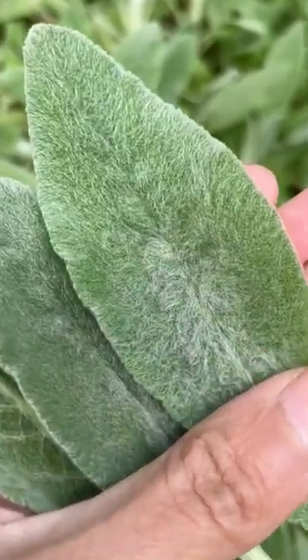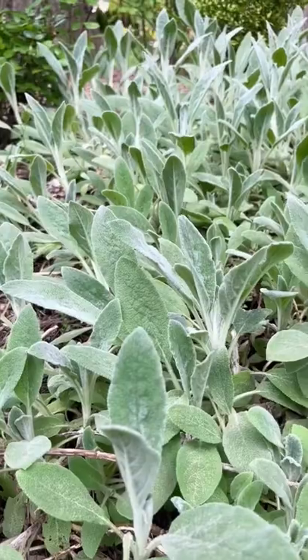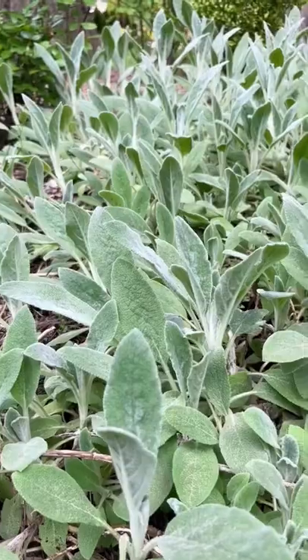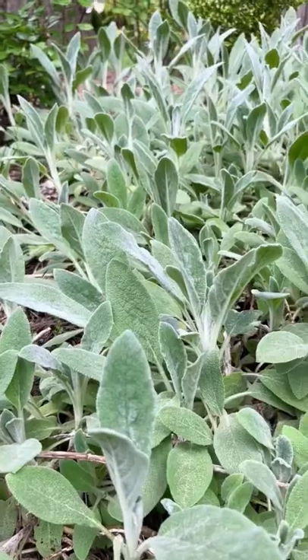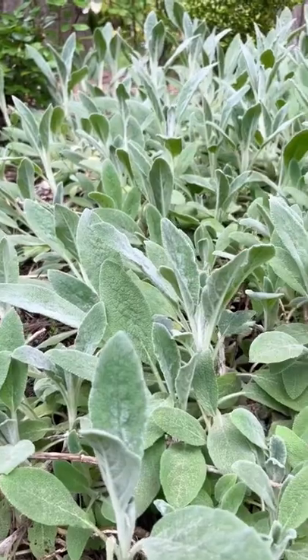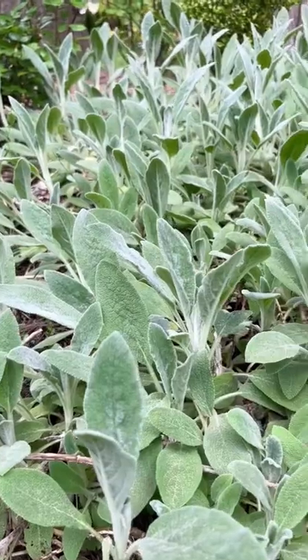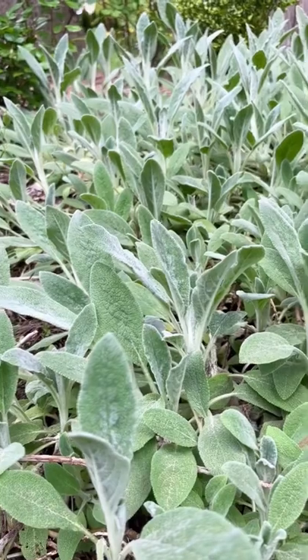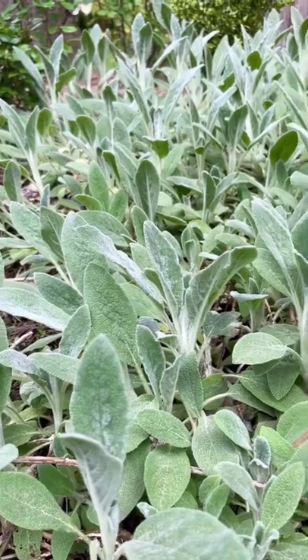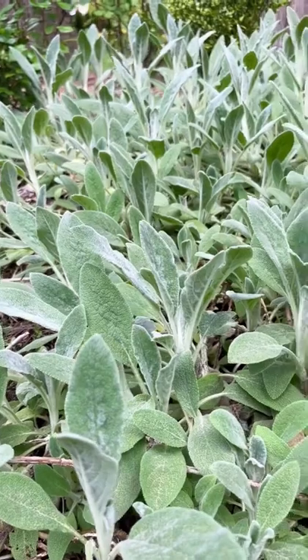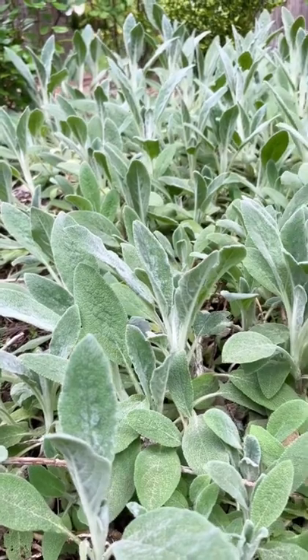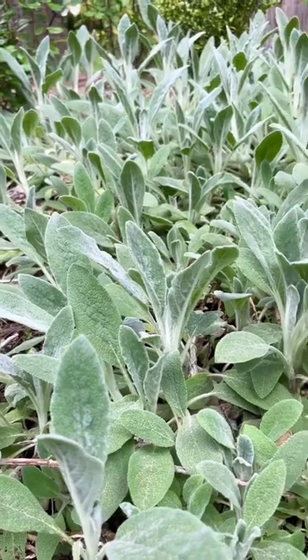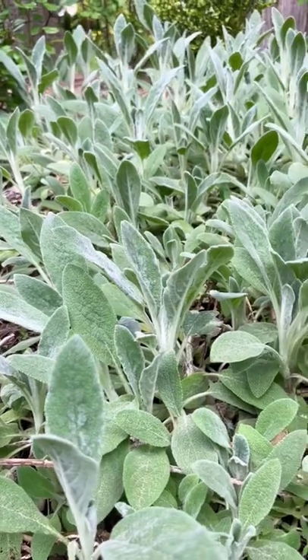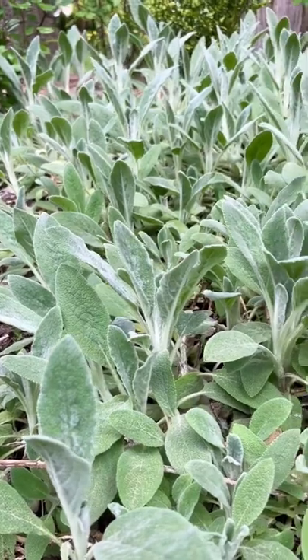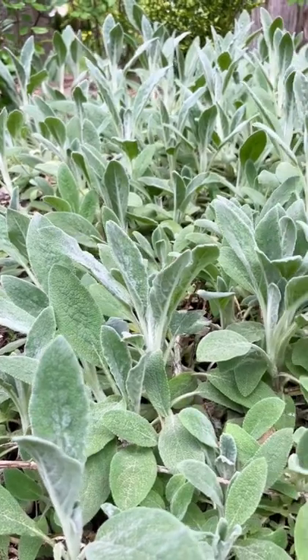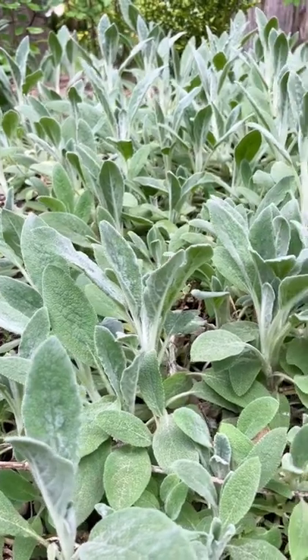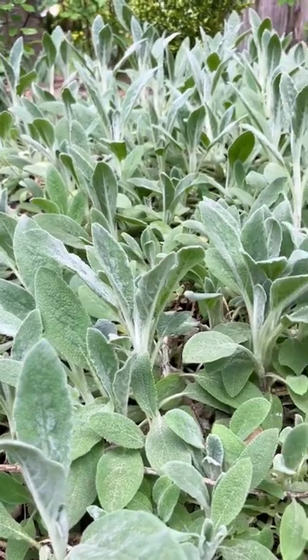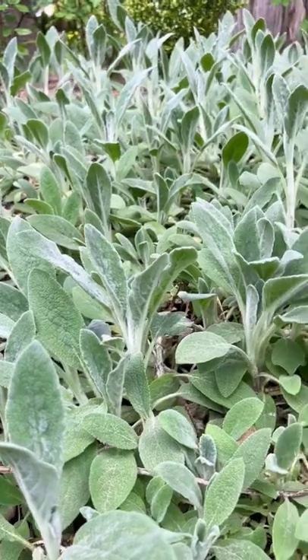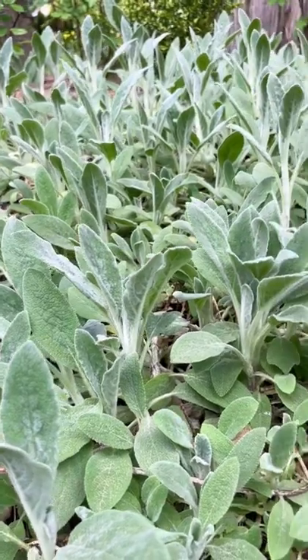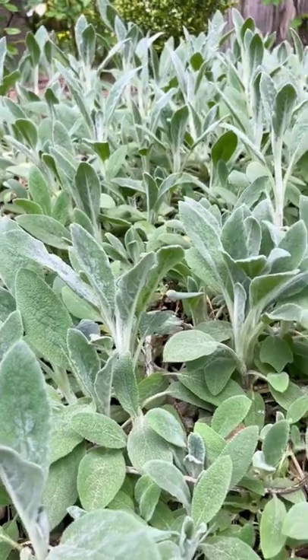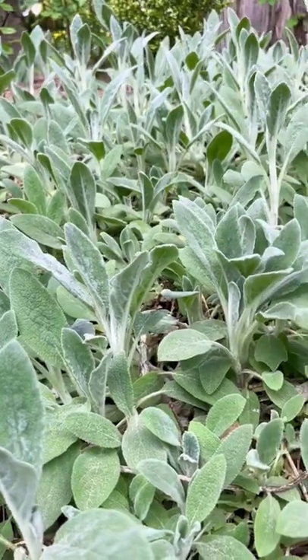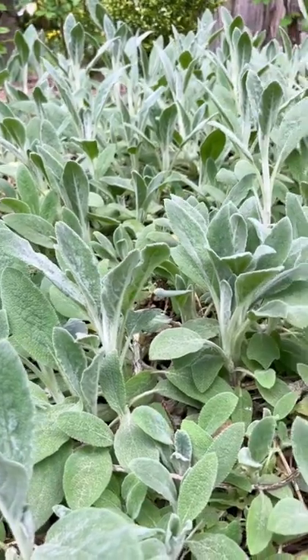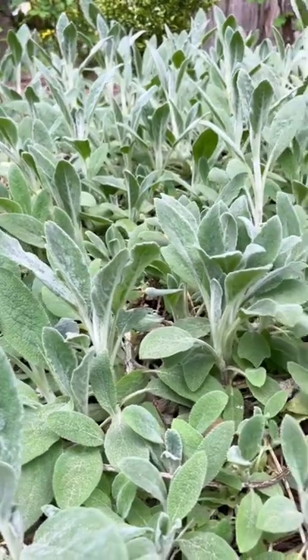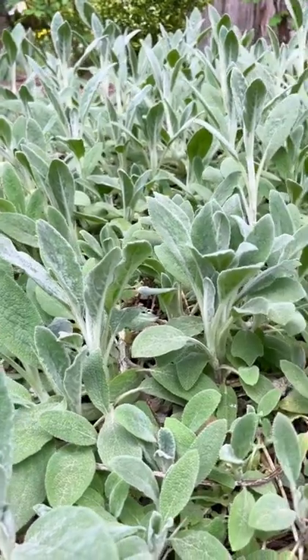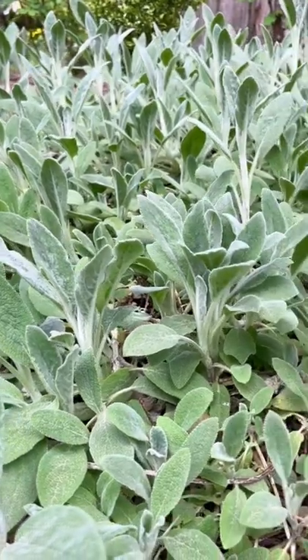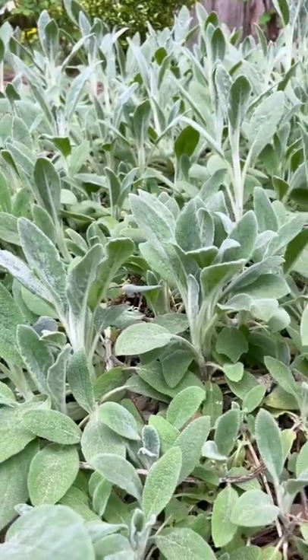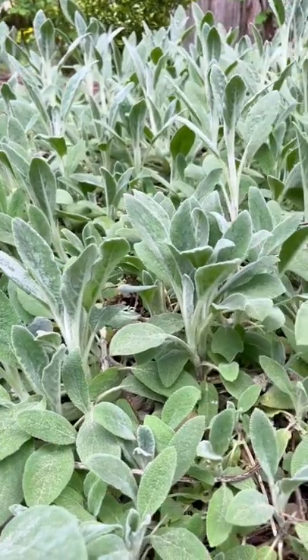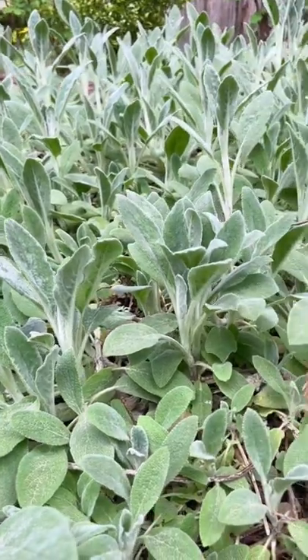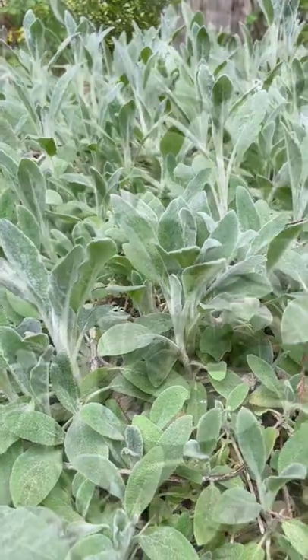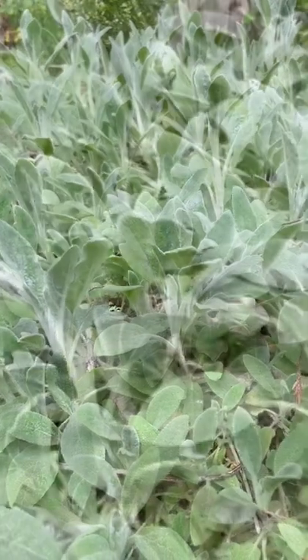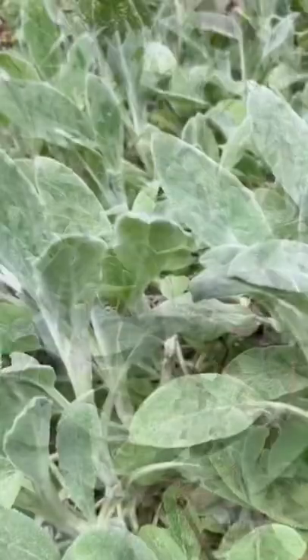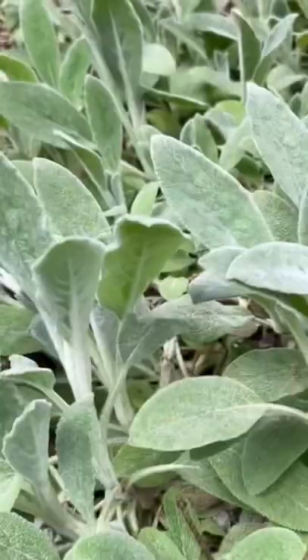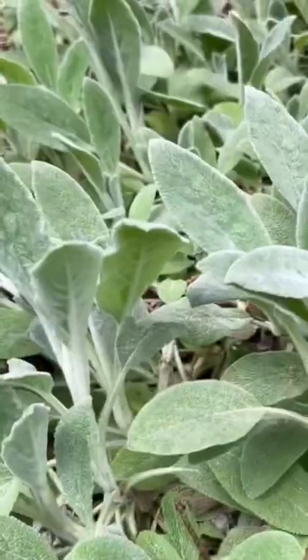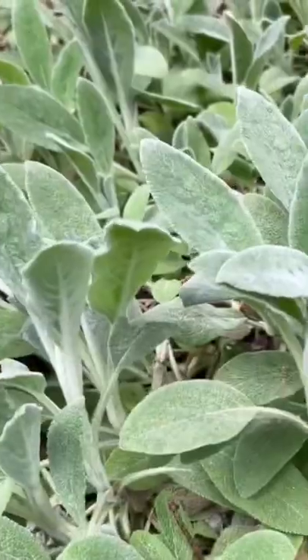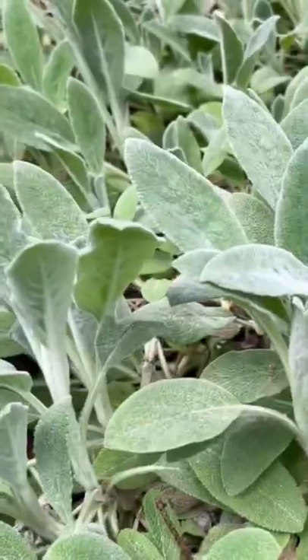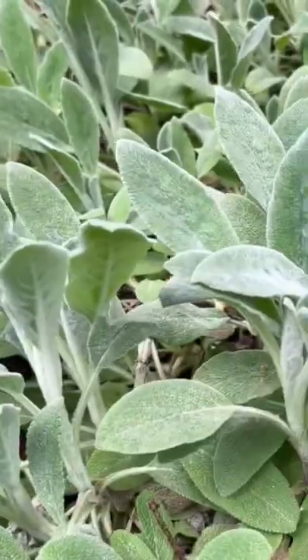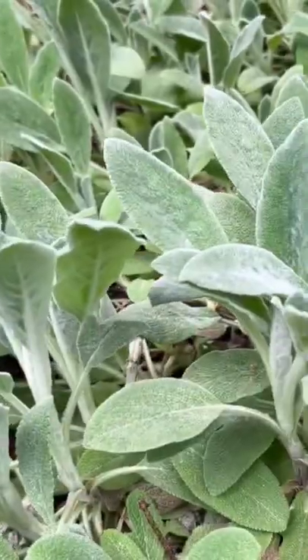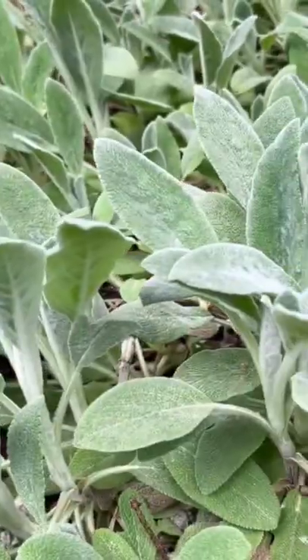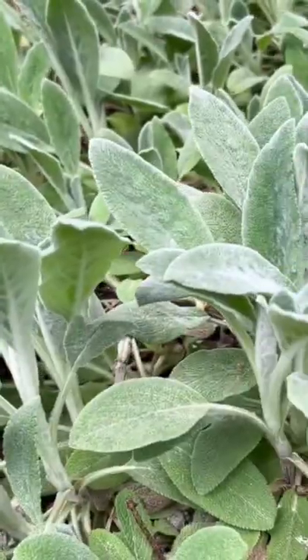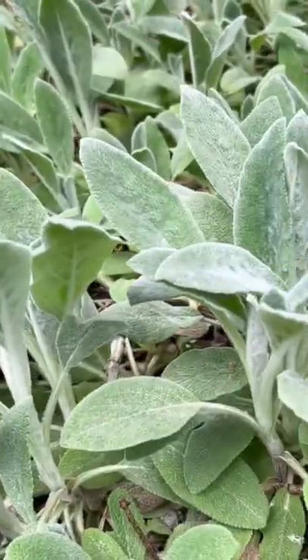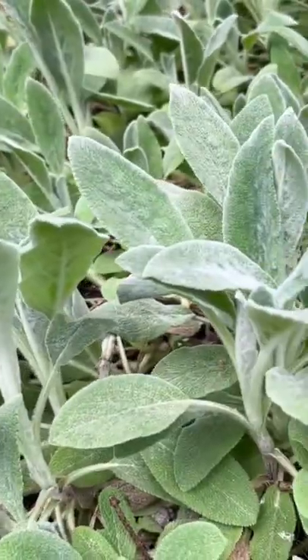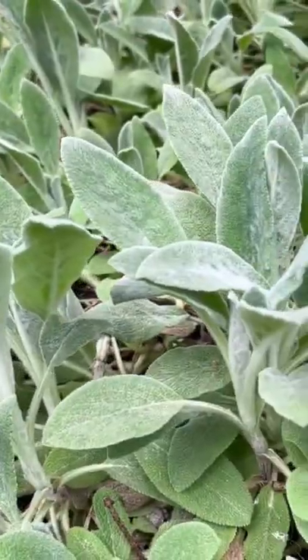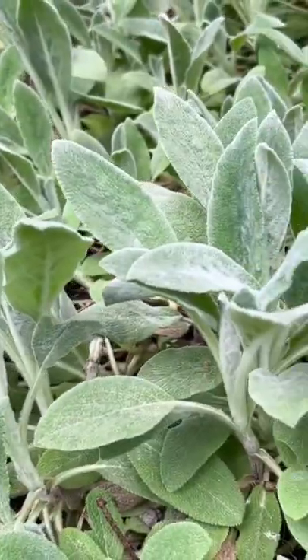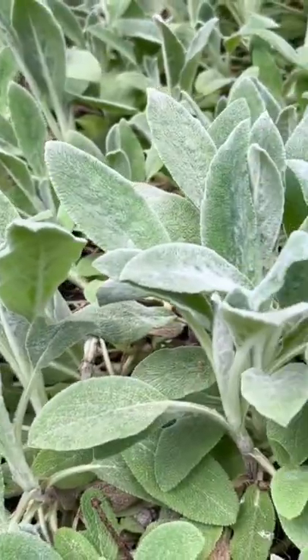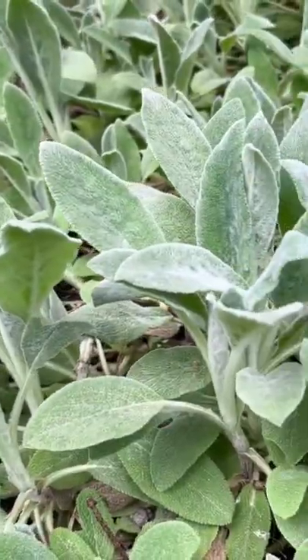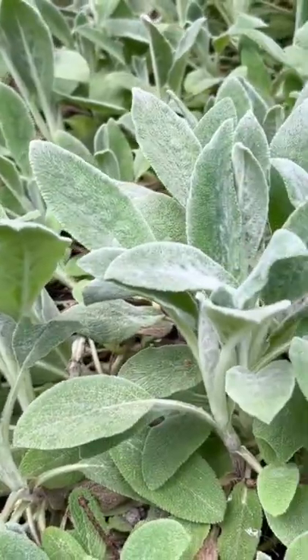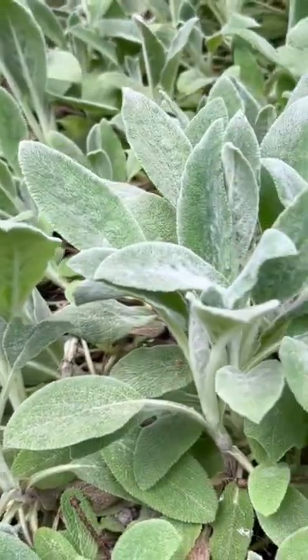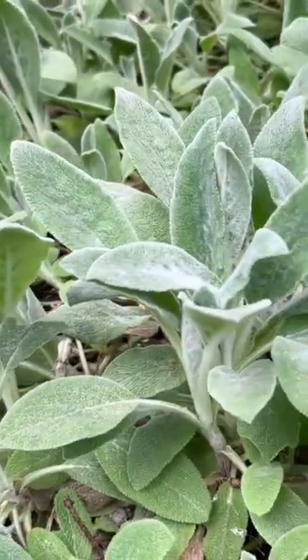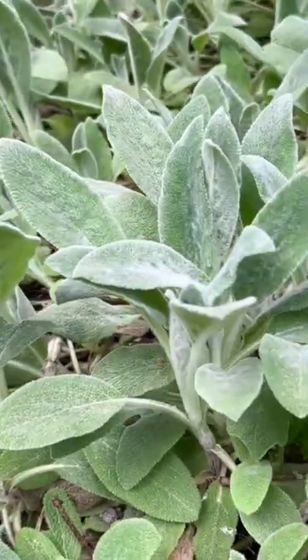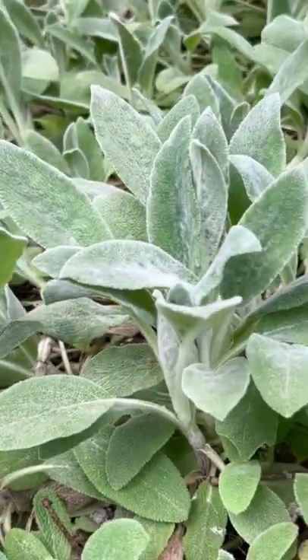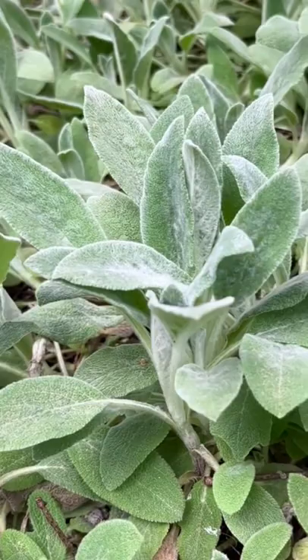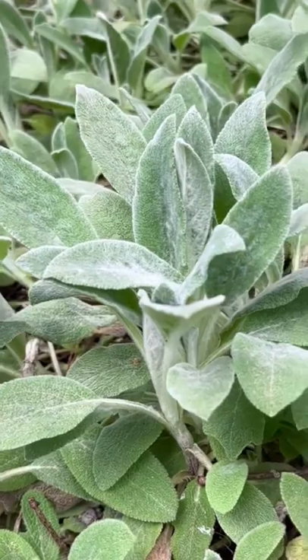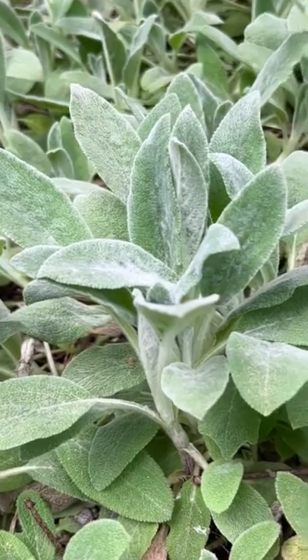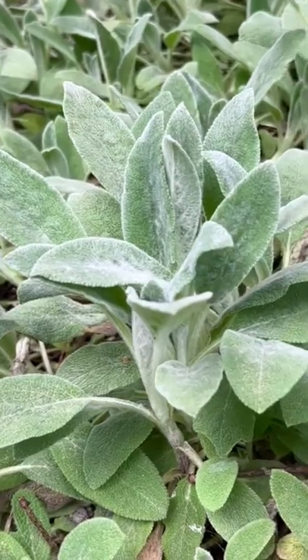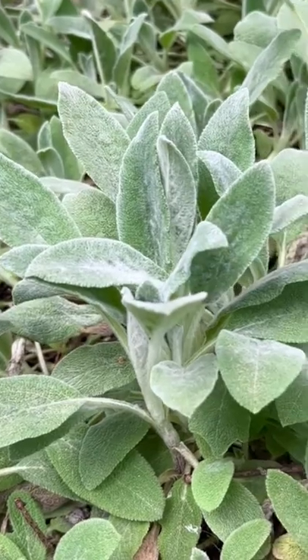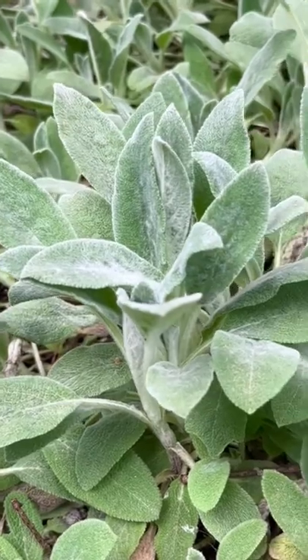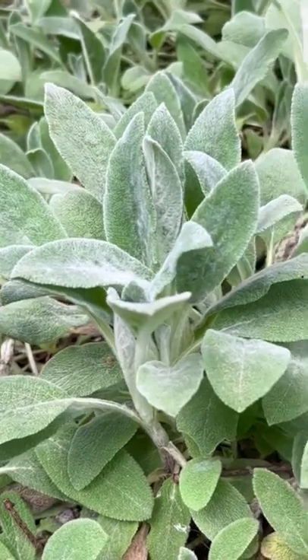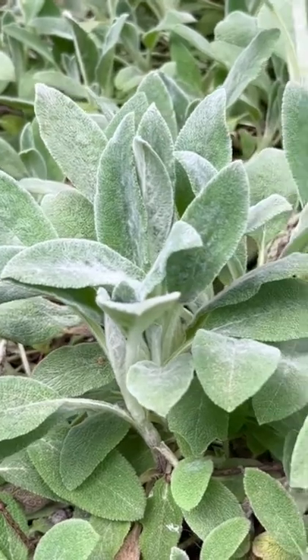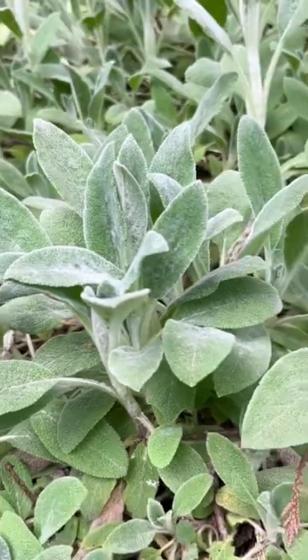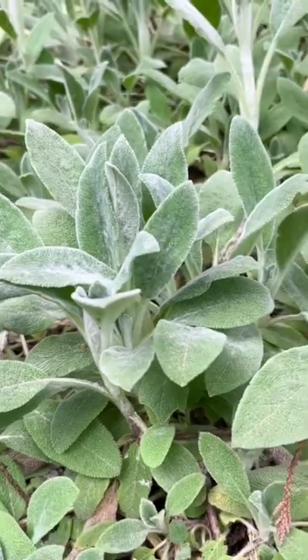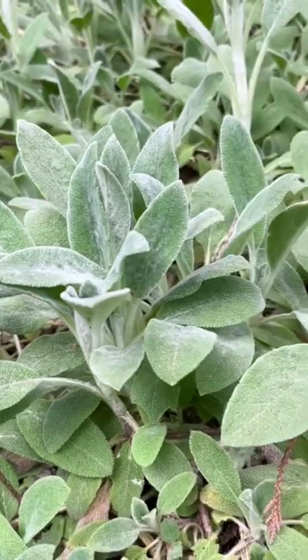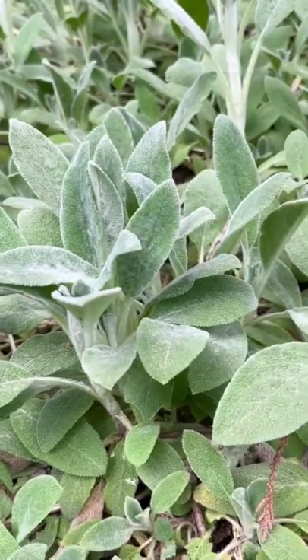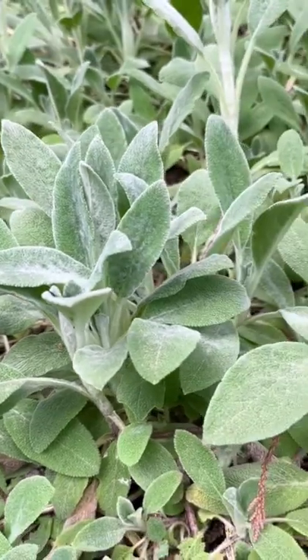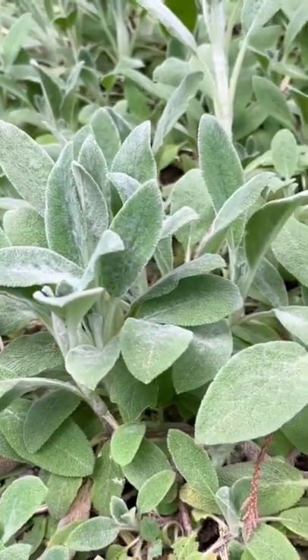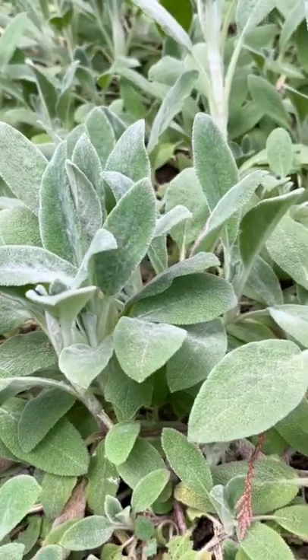This is lamb's ear, or Stachys byzantina. This attractive plant is a member of the mint family, Lamiaceae.